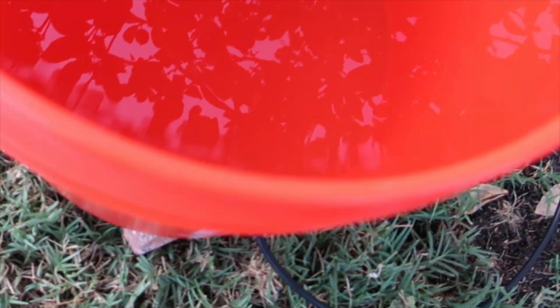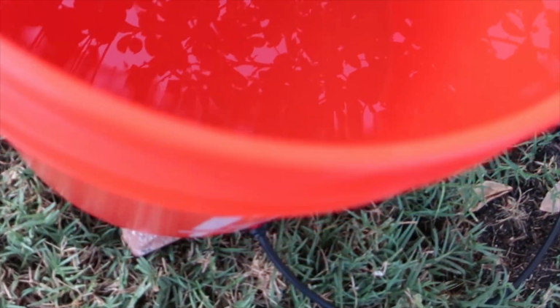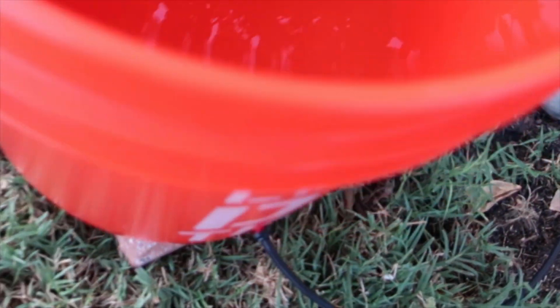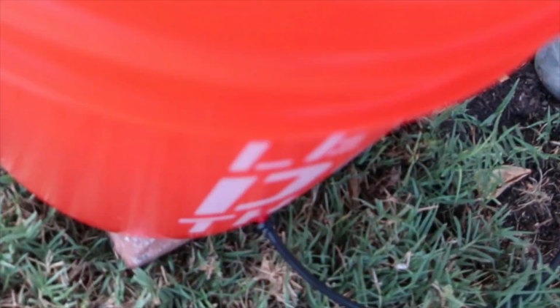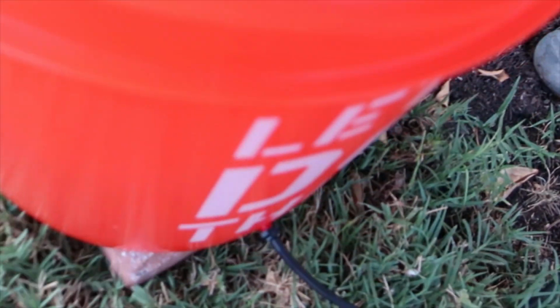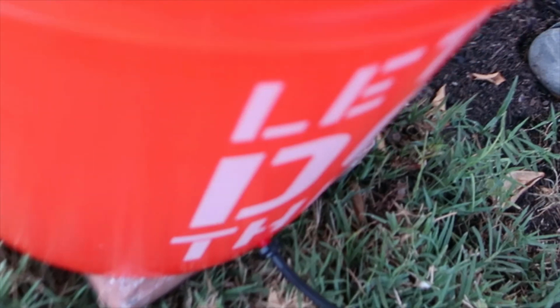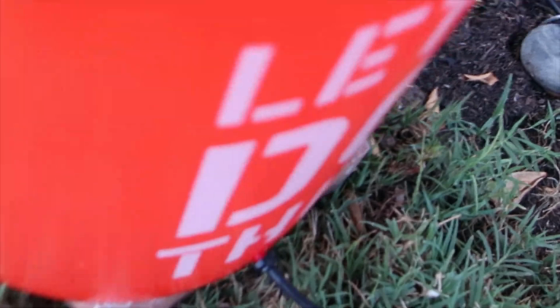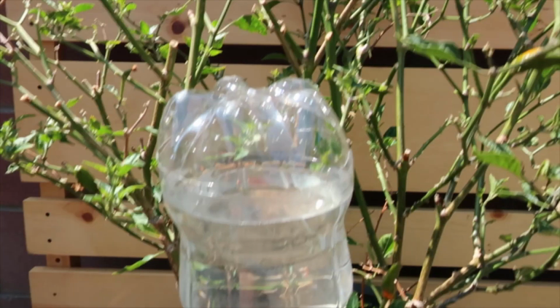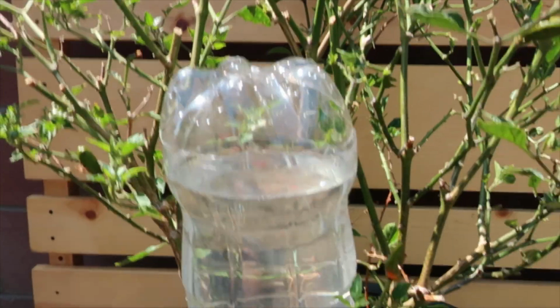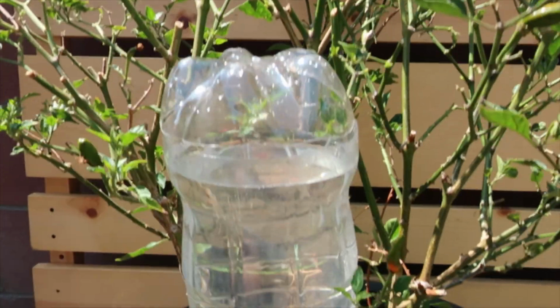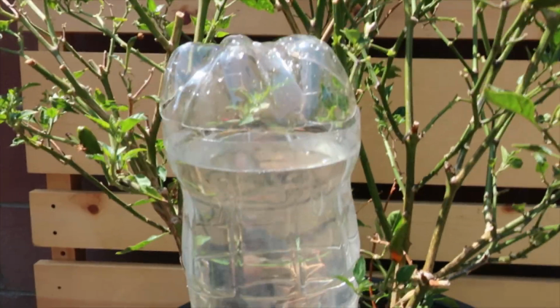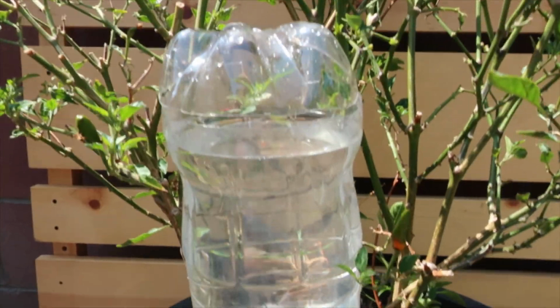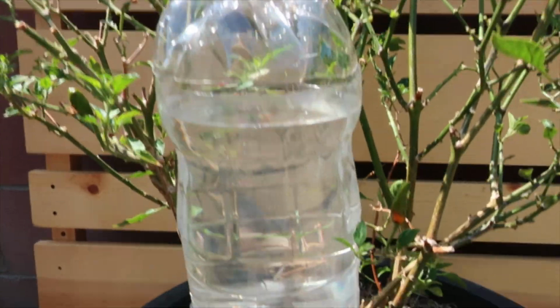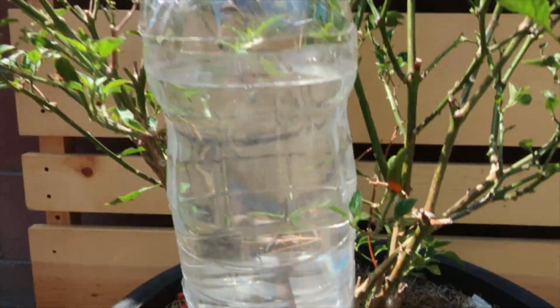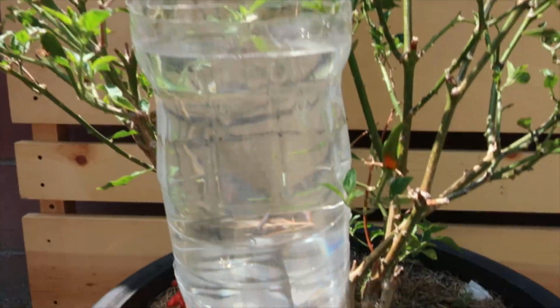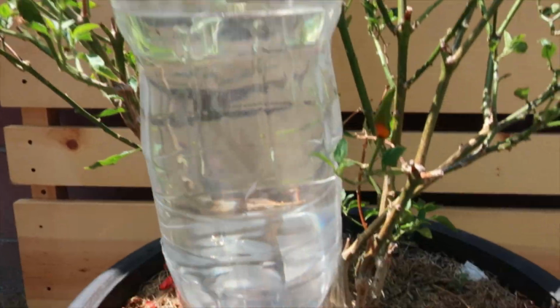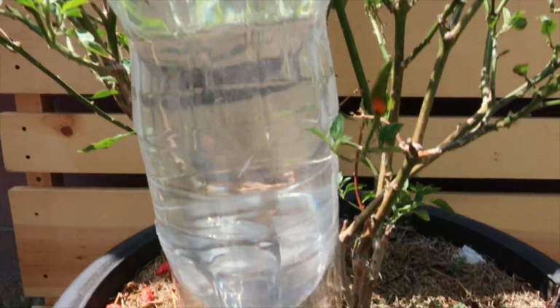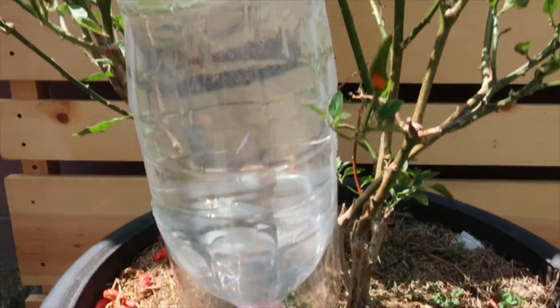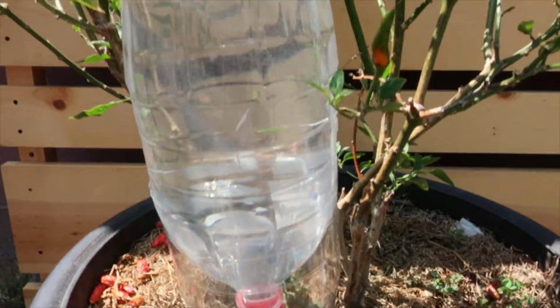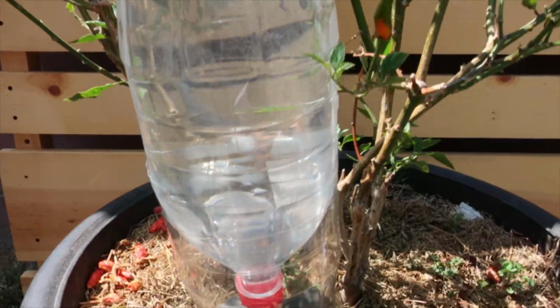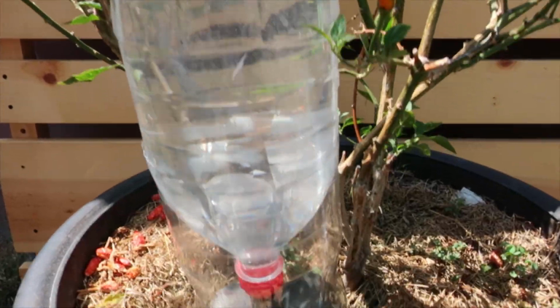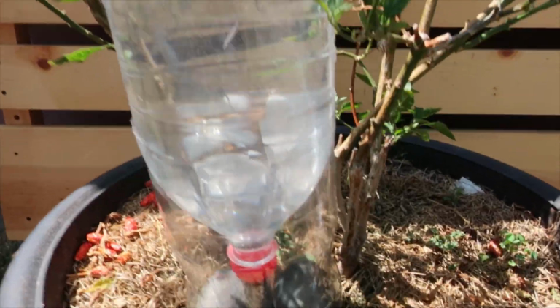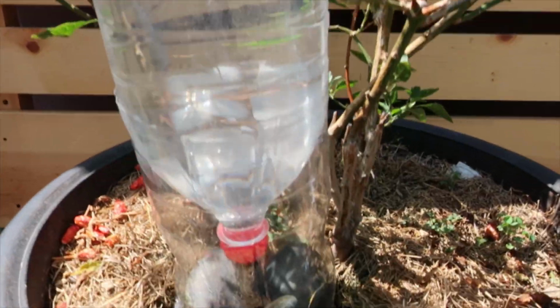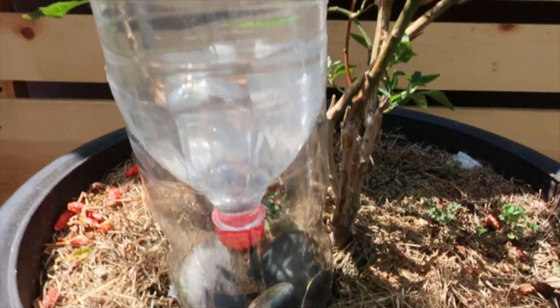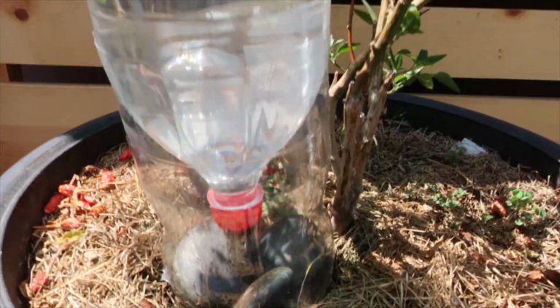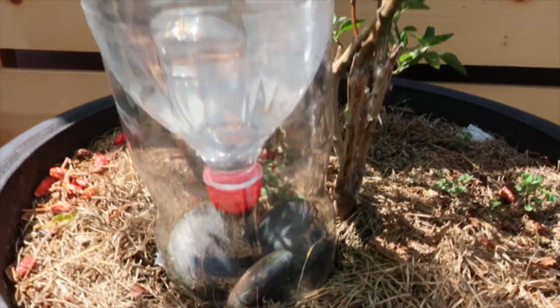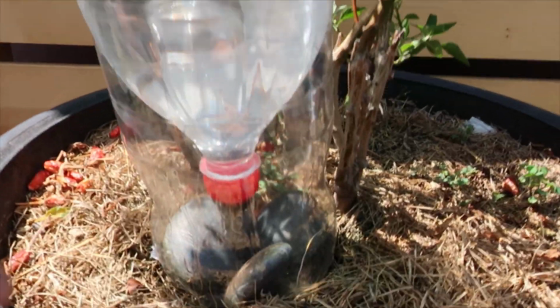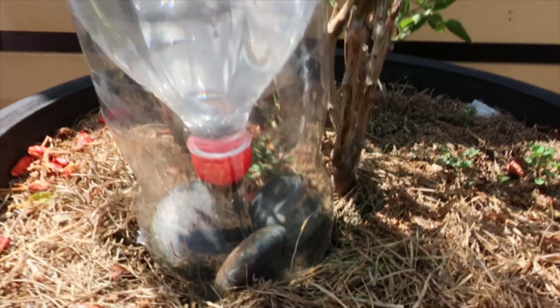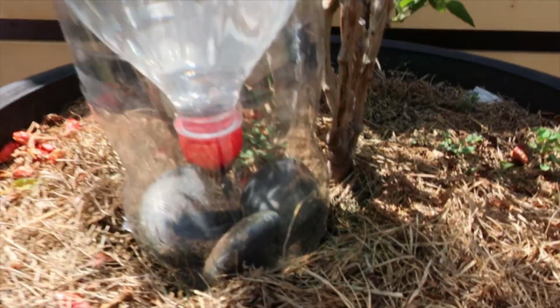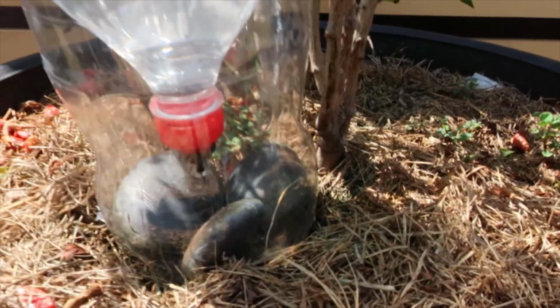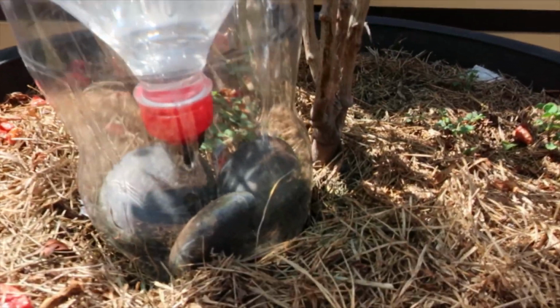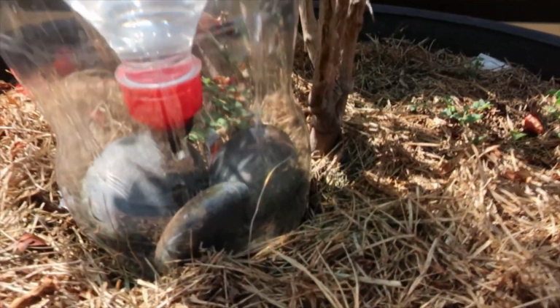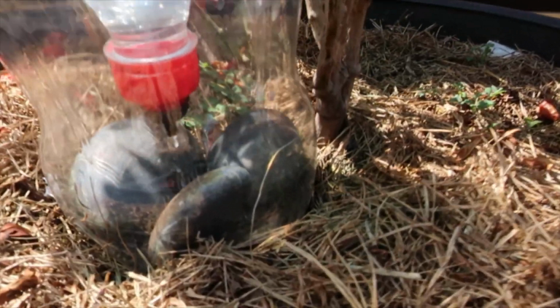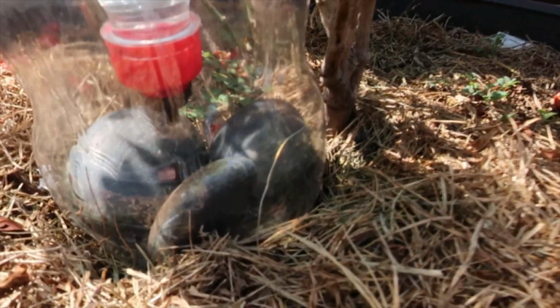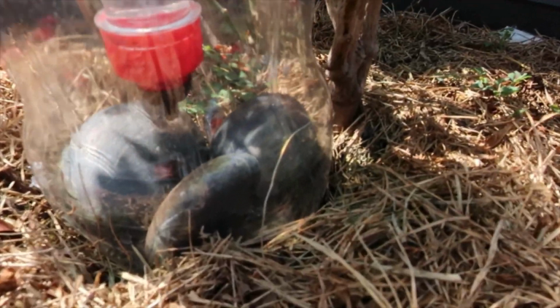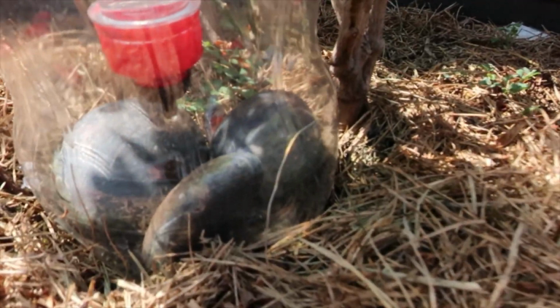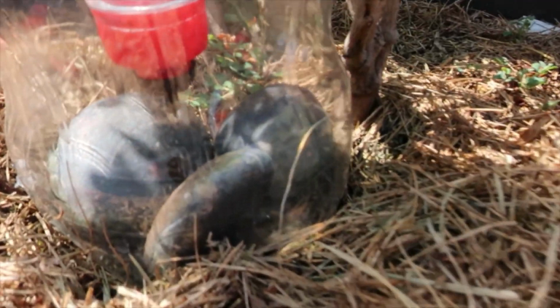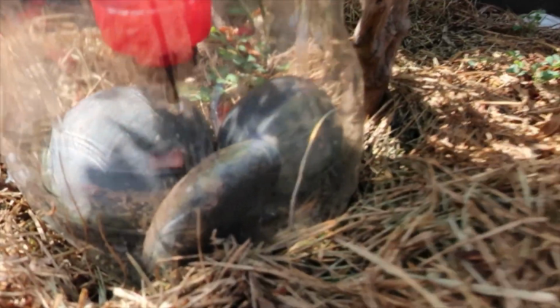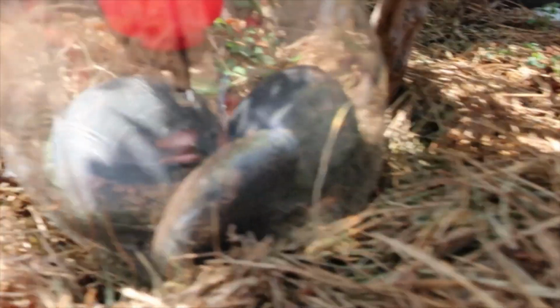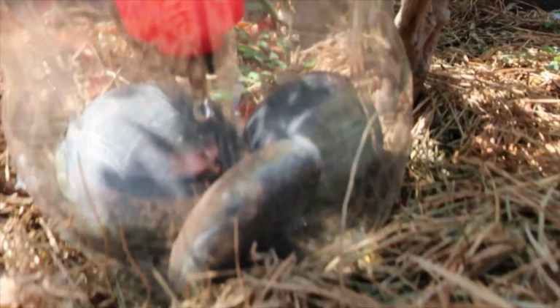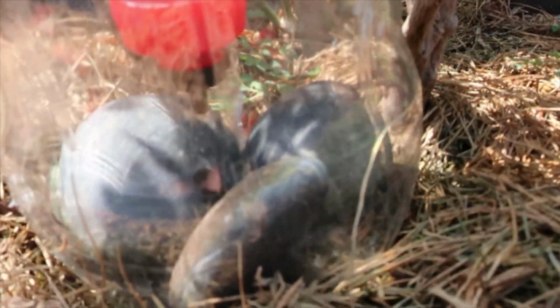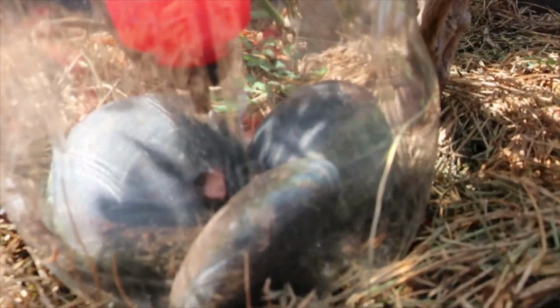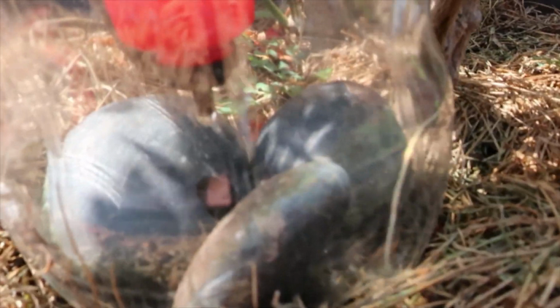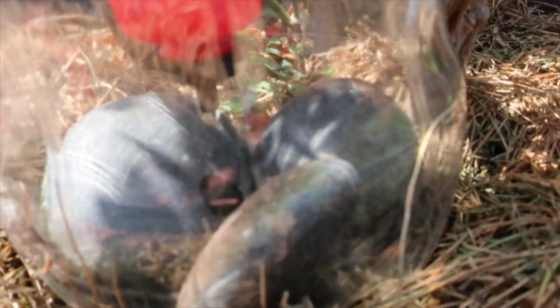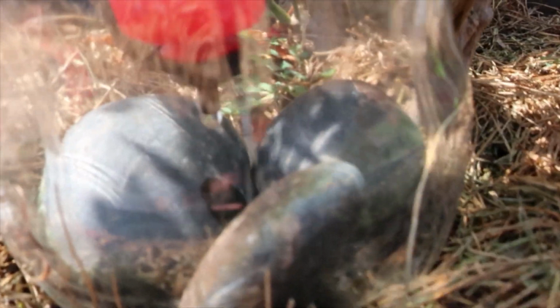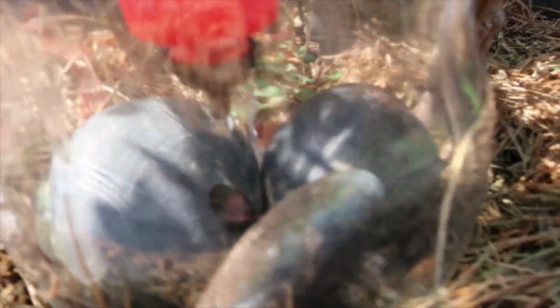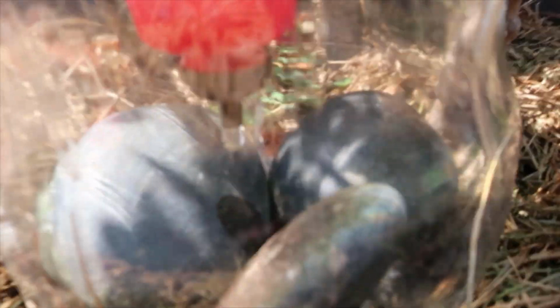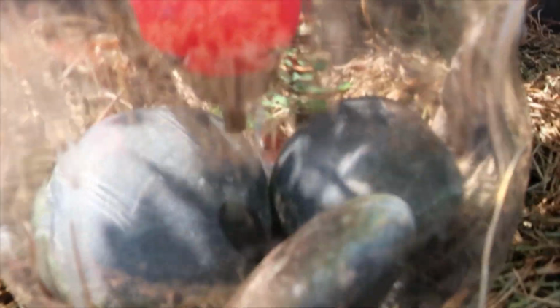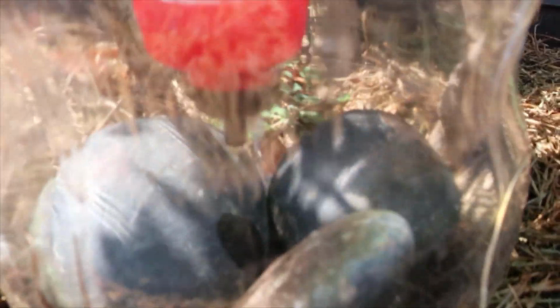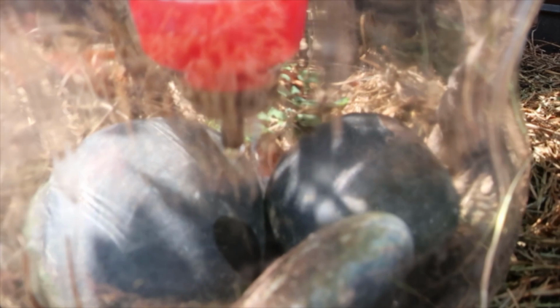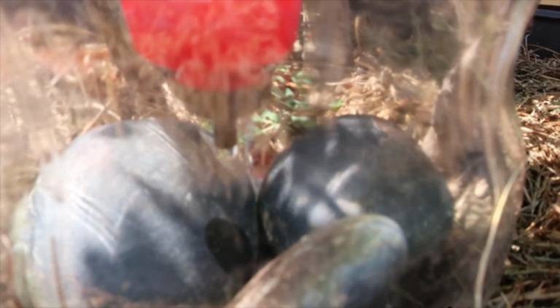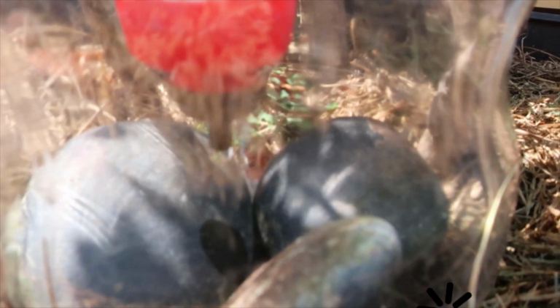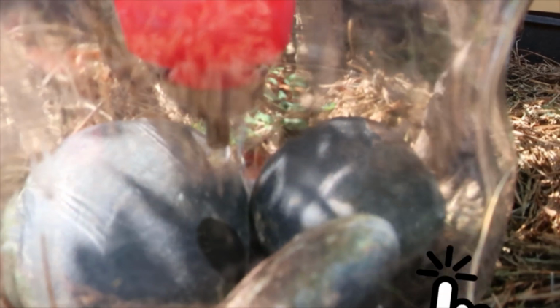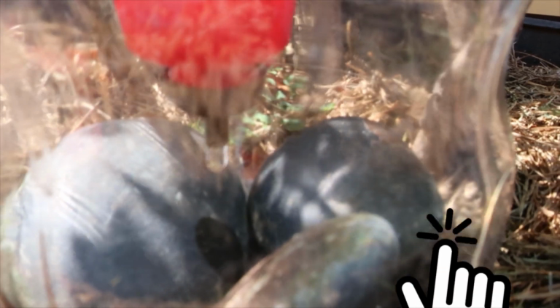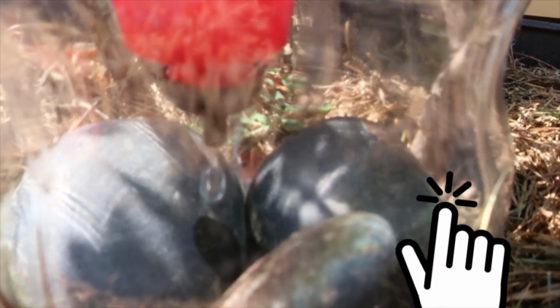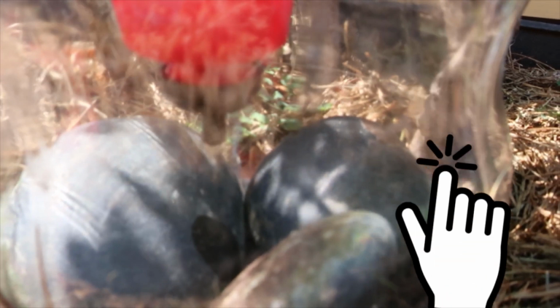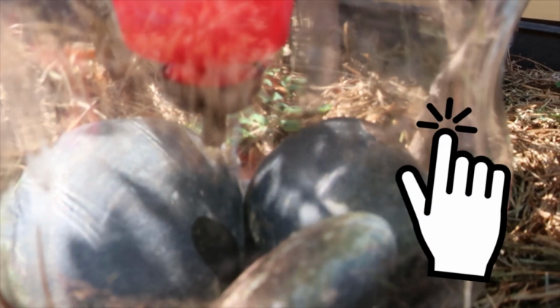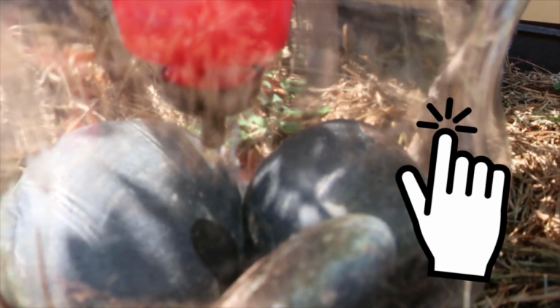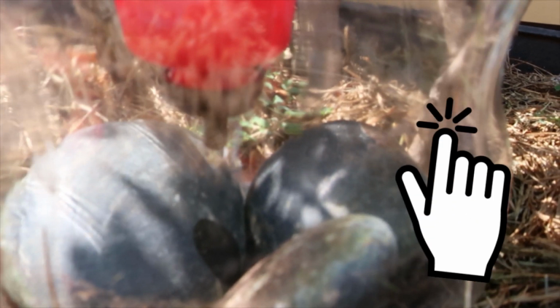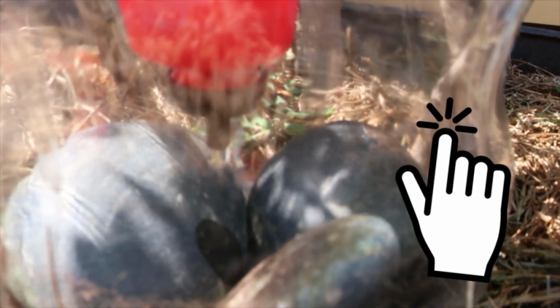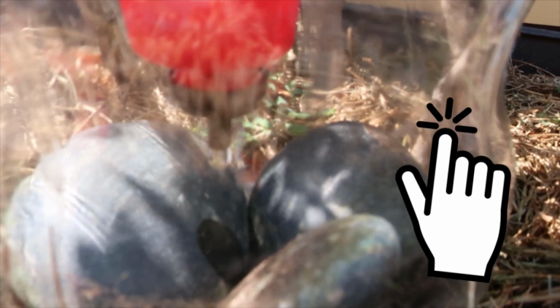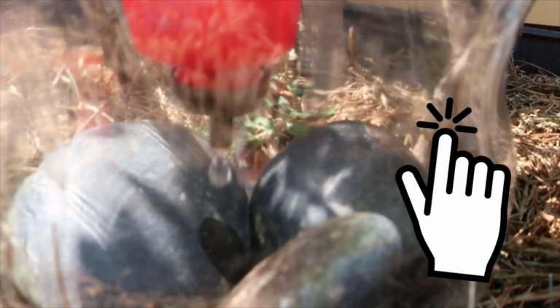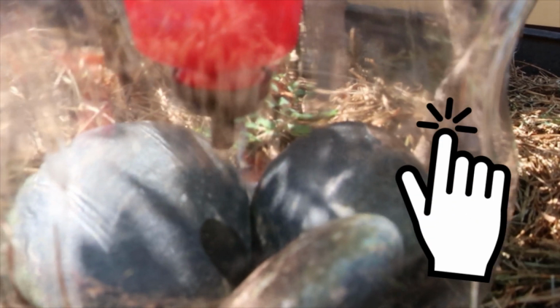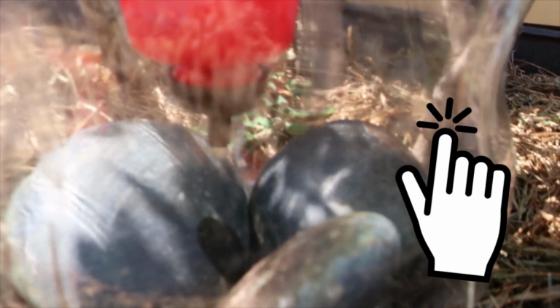On a previous video, I used a 2-liter bottle which lasted over 10 hours to drain. If you haven't seen that video, you should check it out.